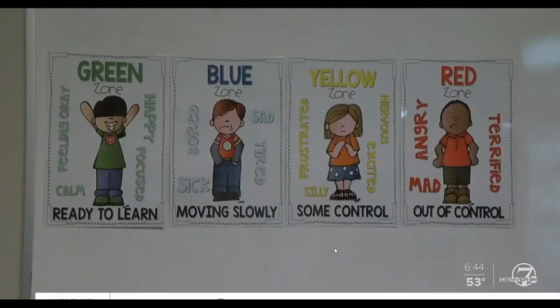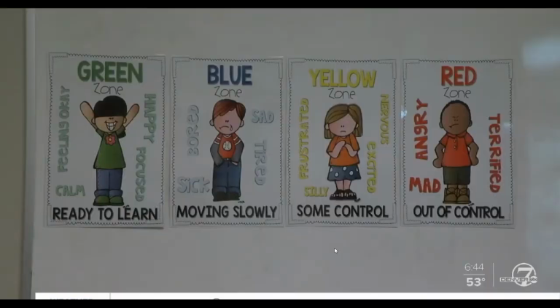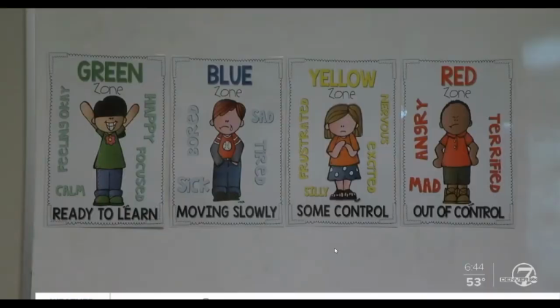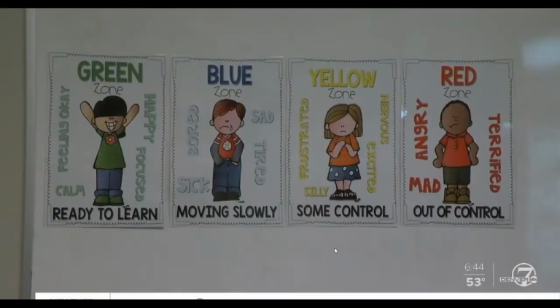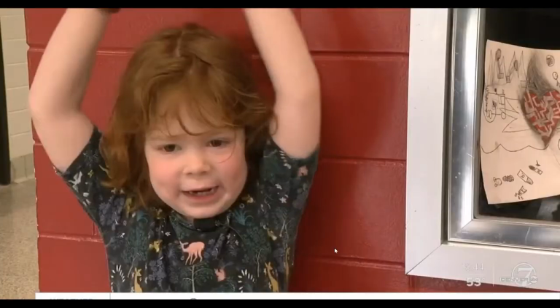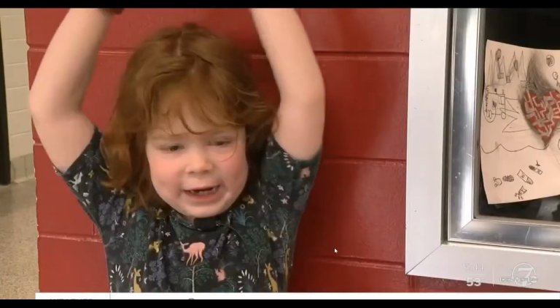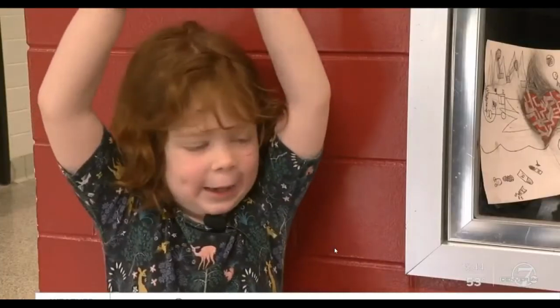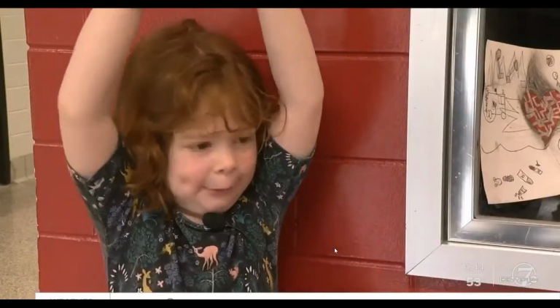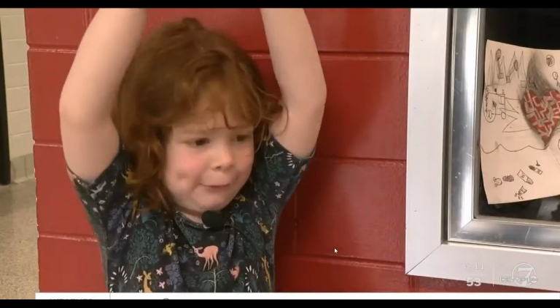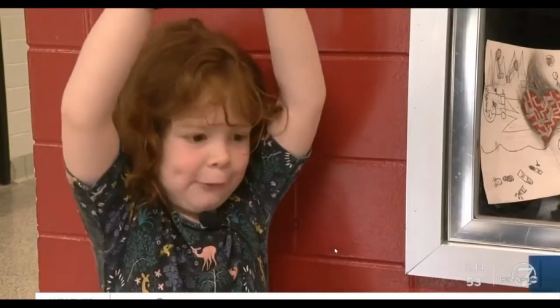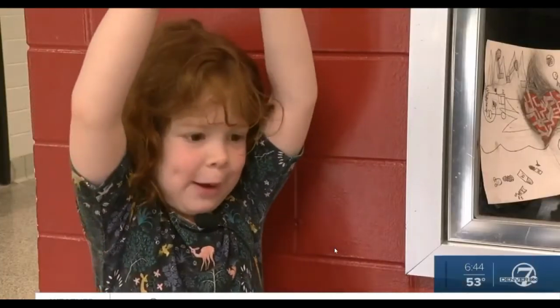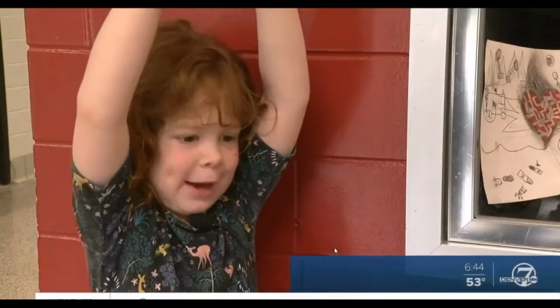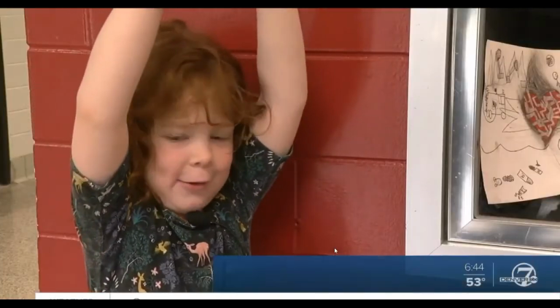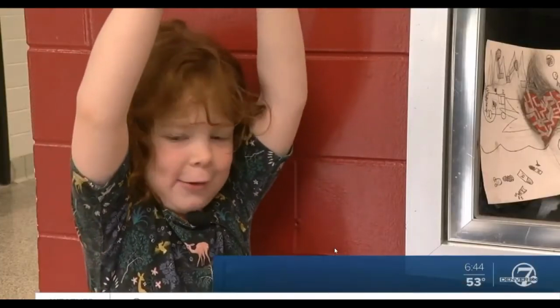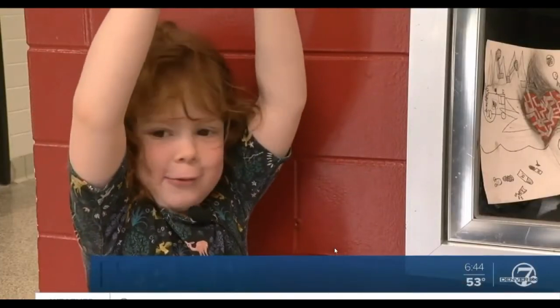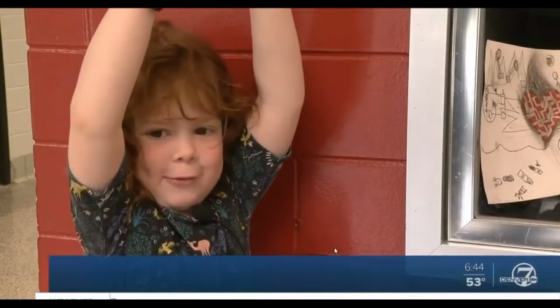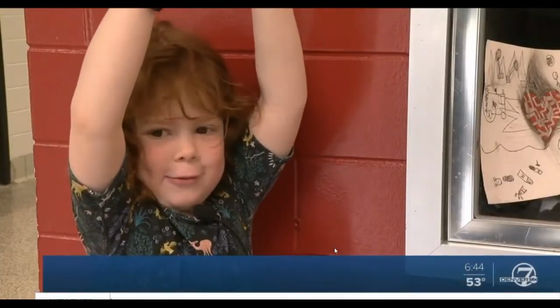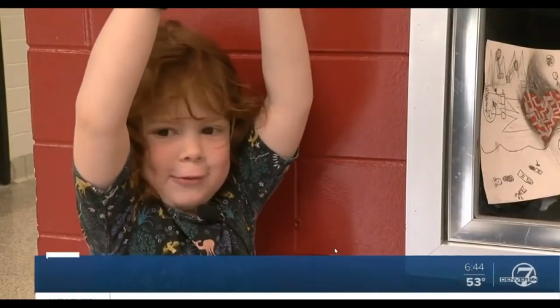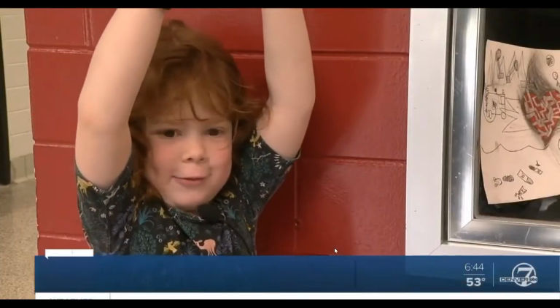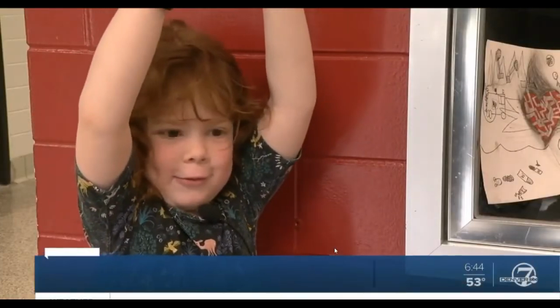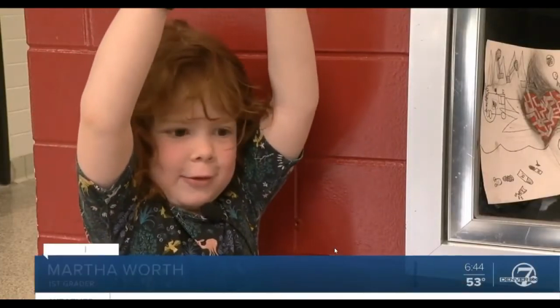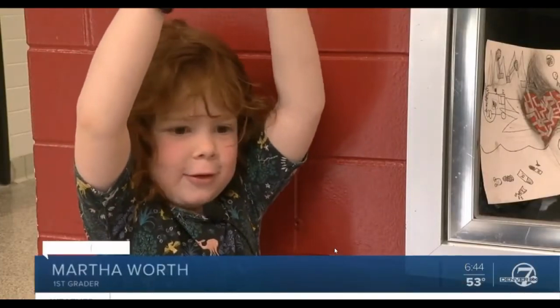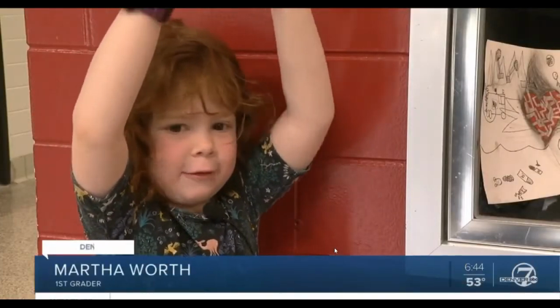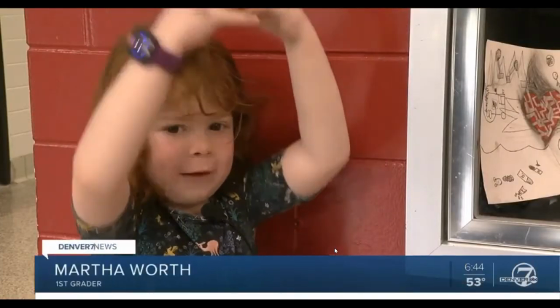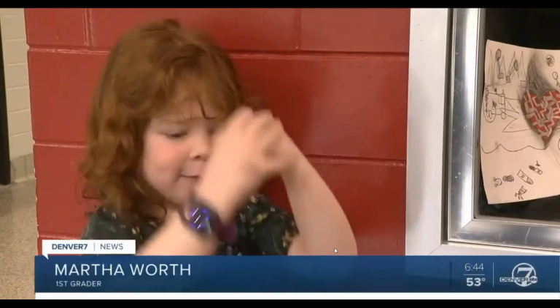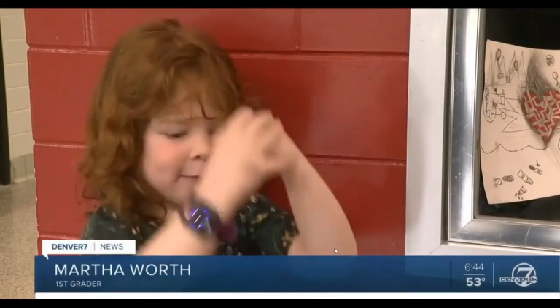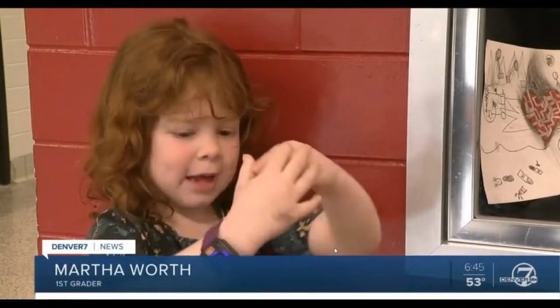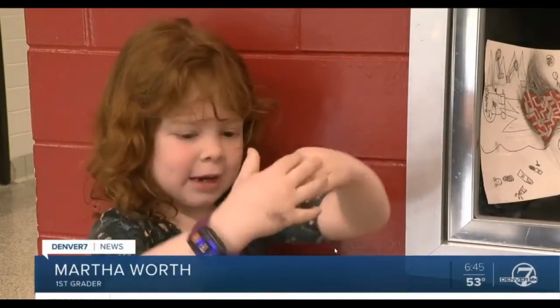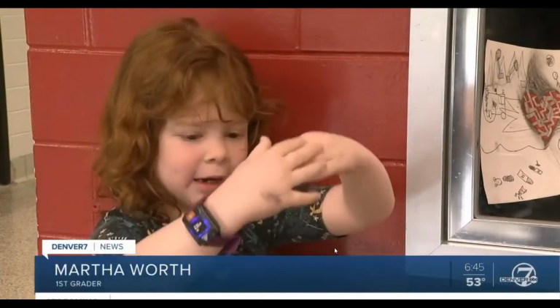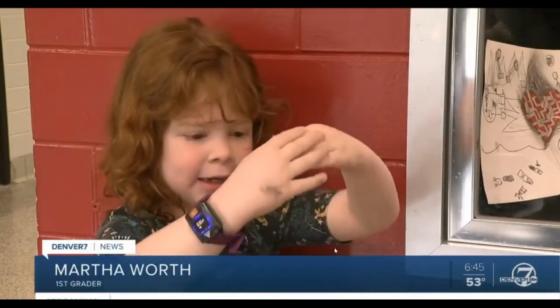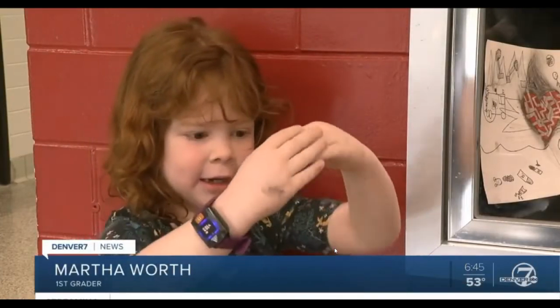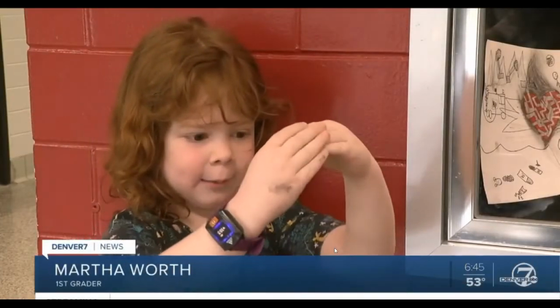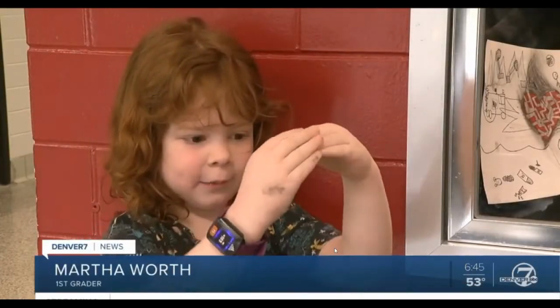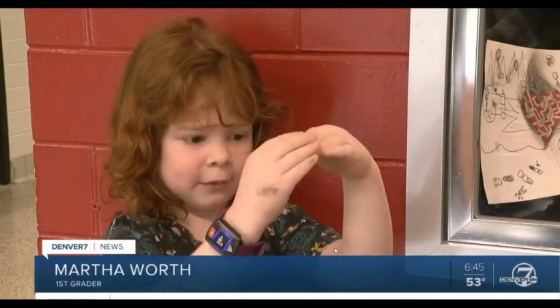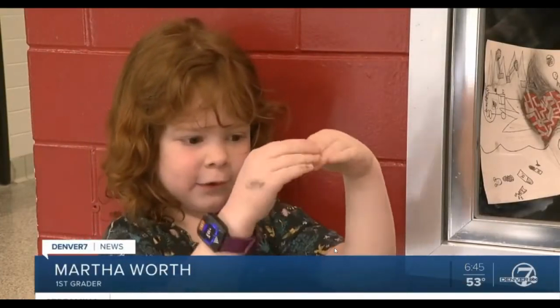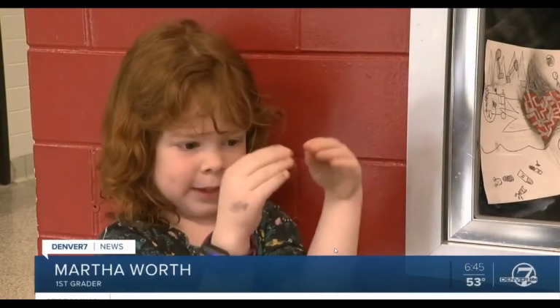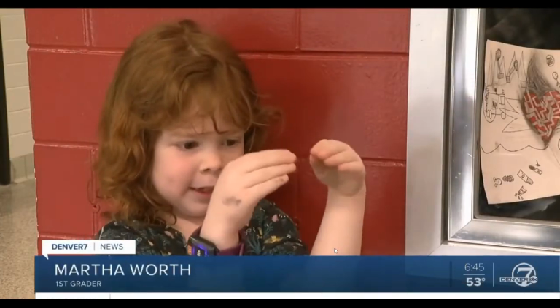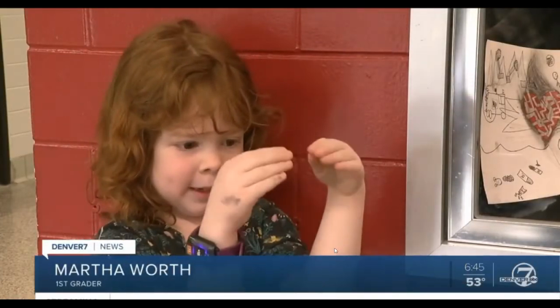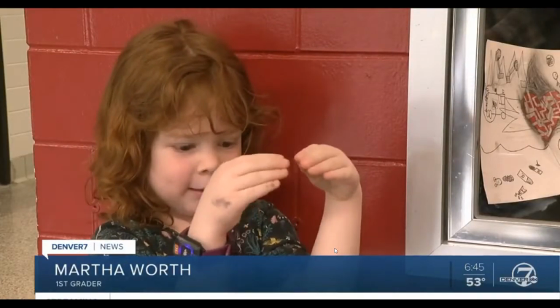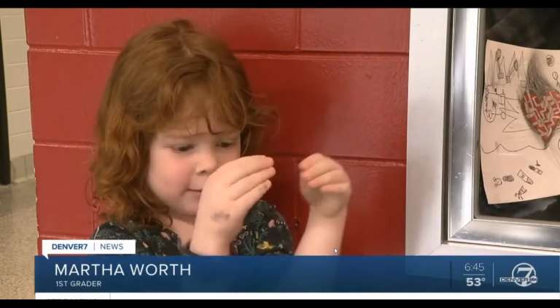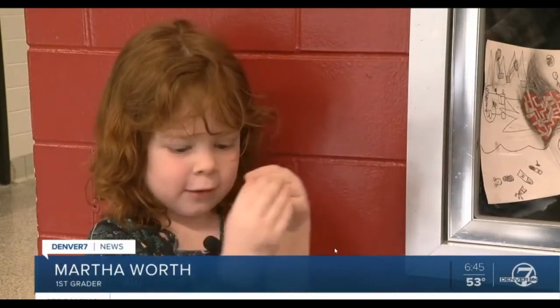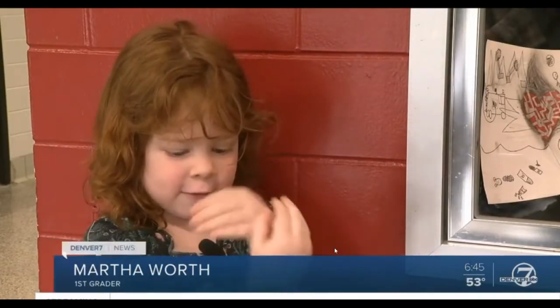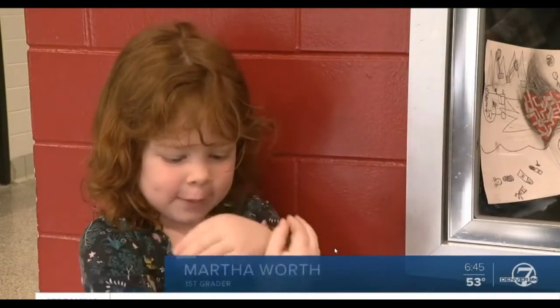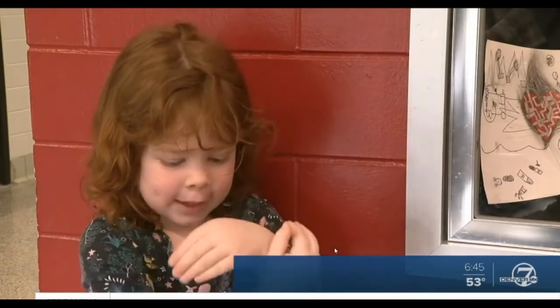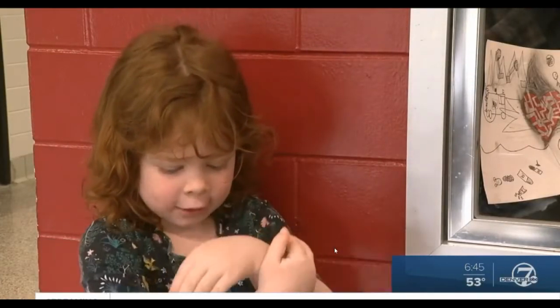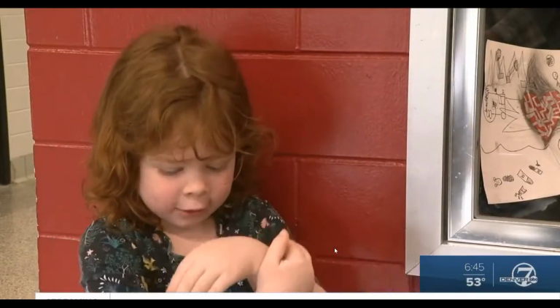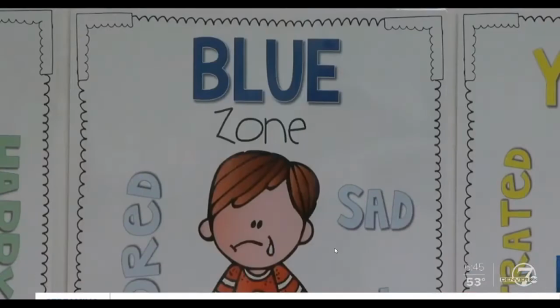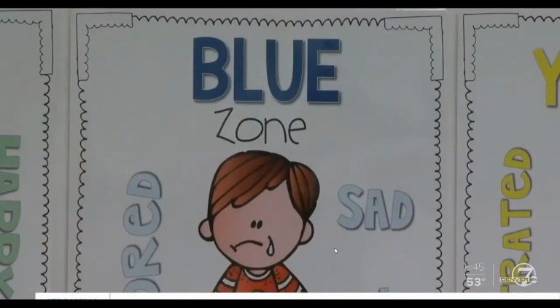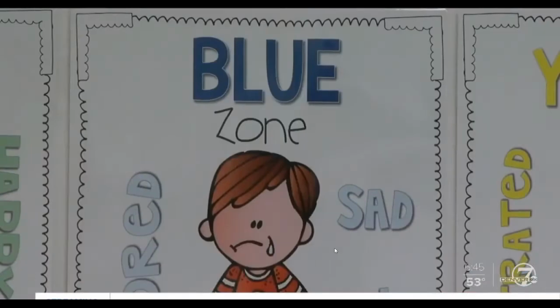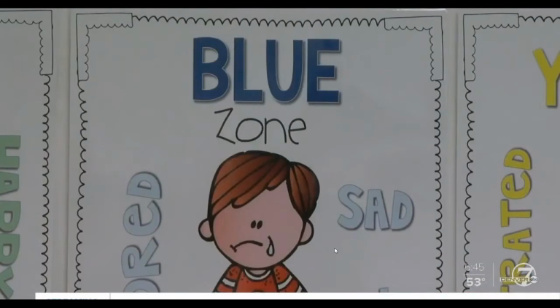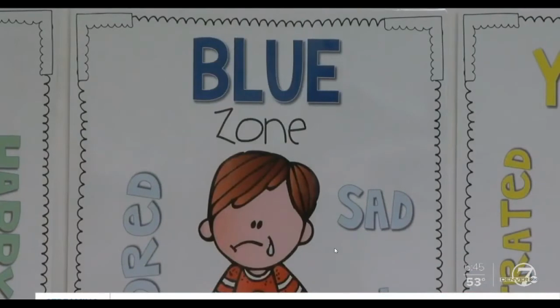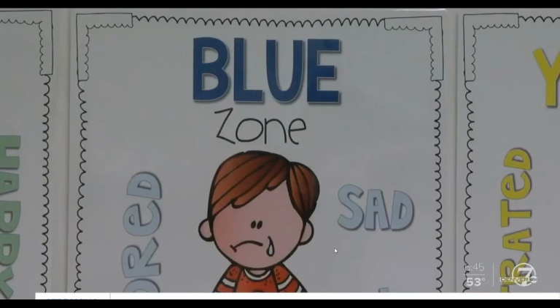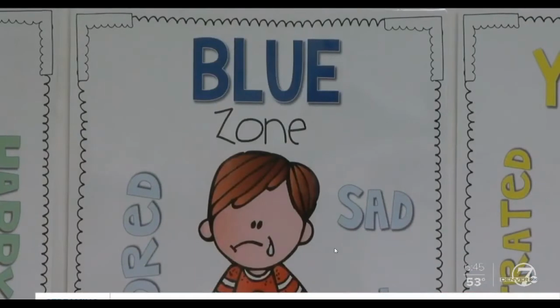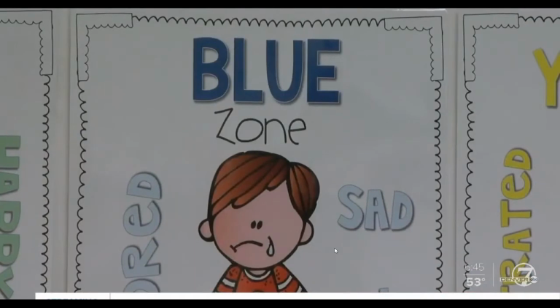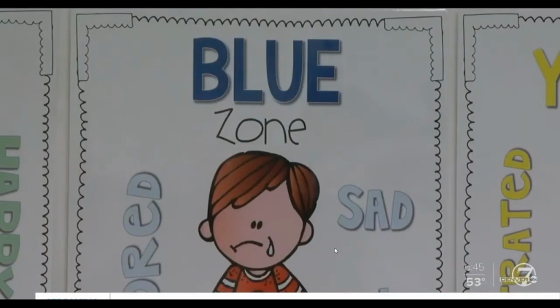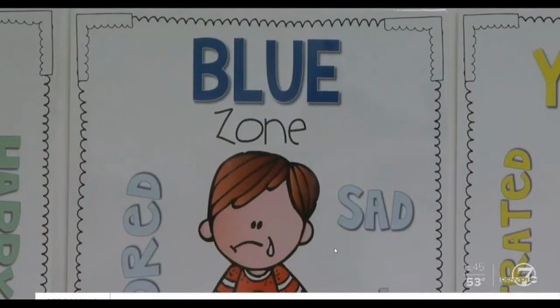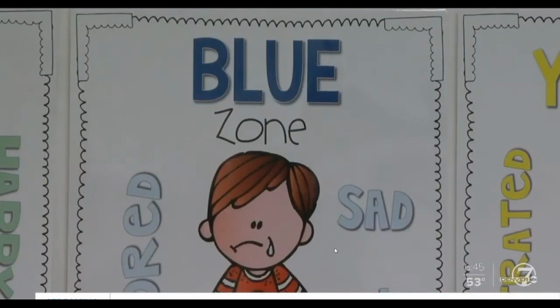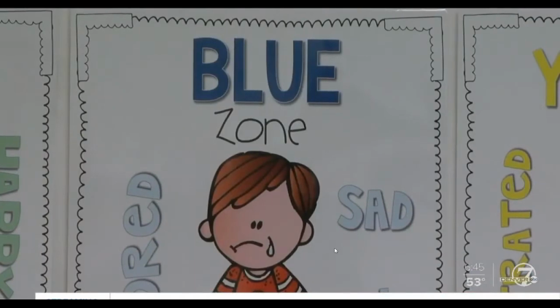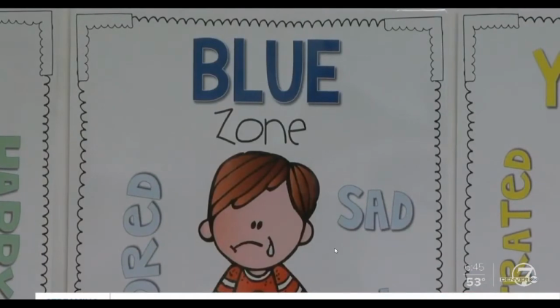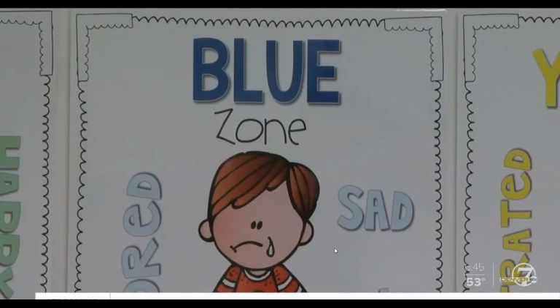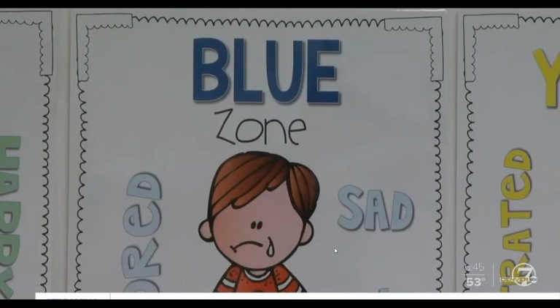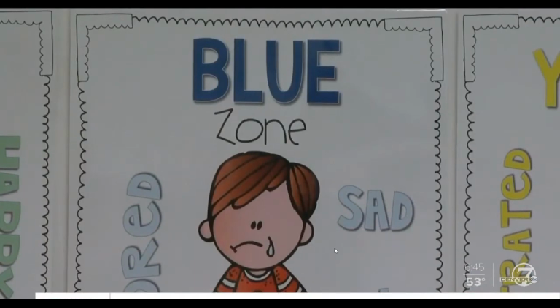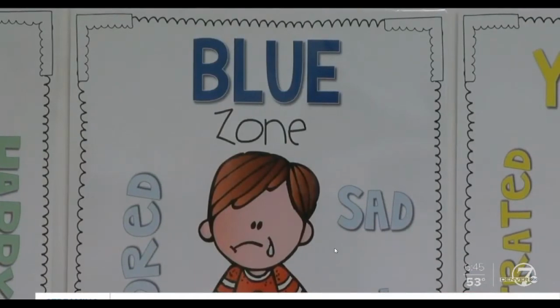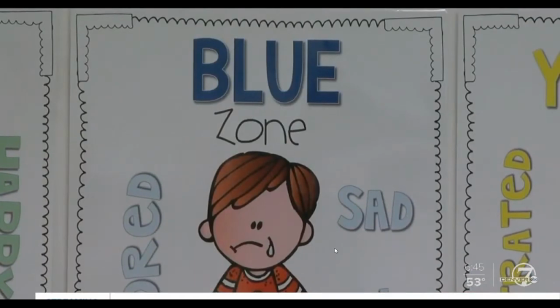This mad, I get up to red. This mad, I get up to green. This mad, it's more the blue.